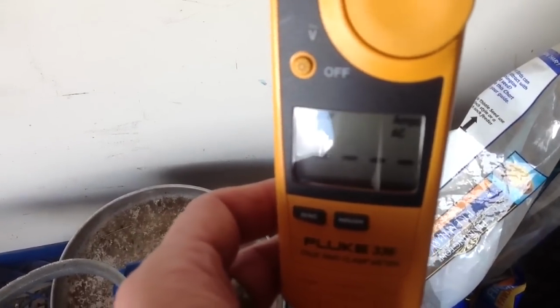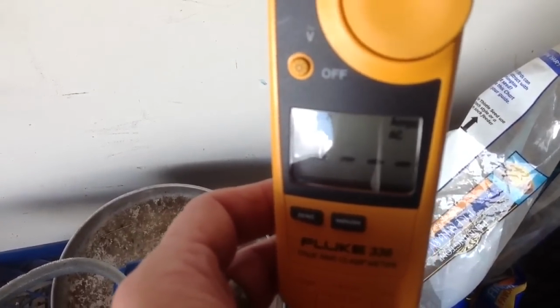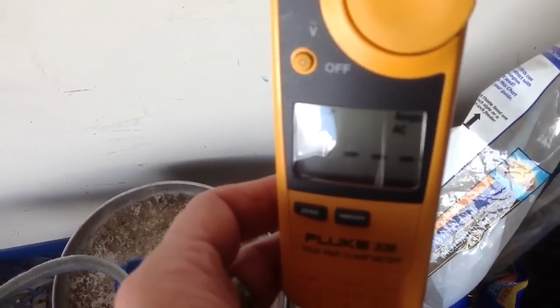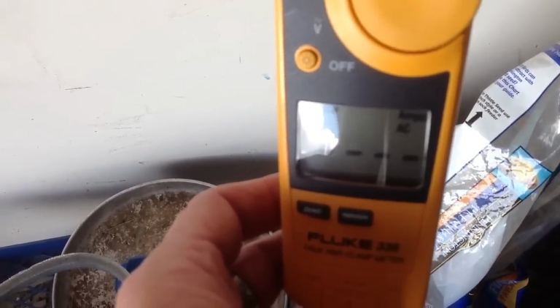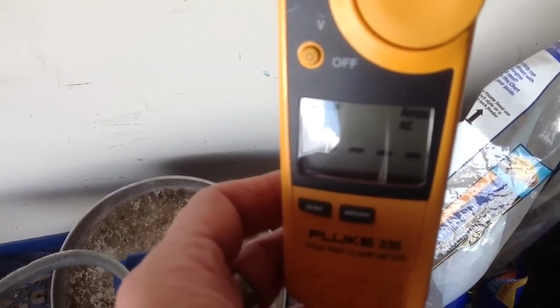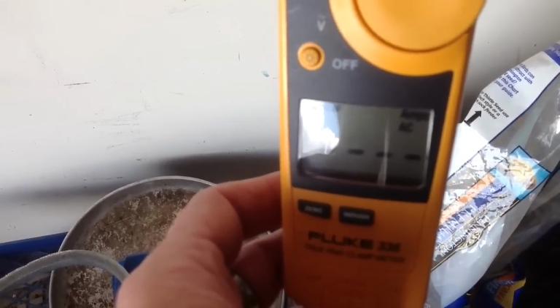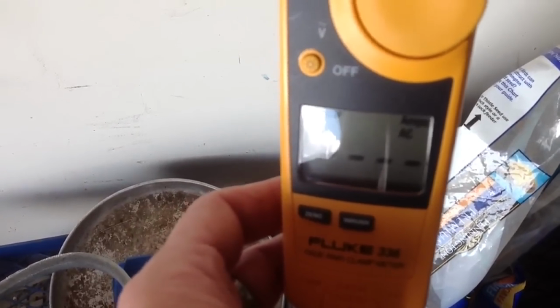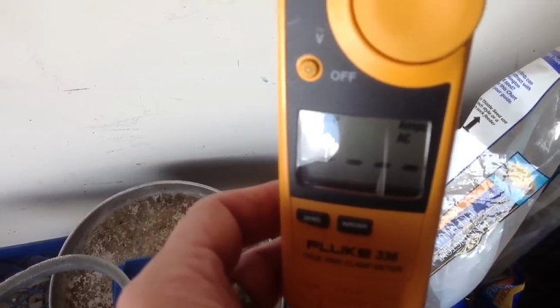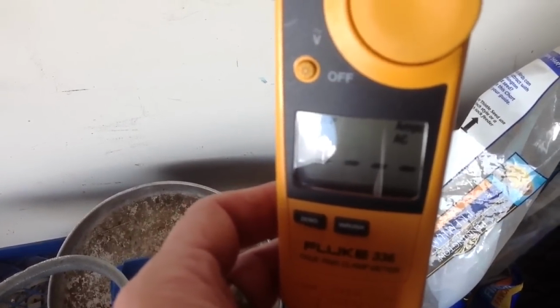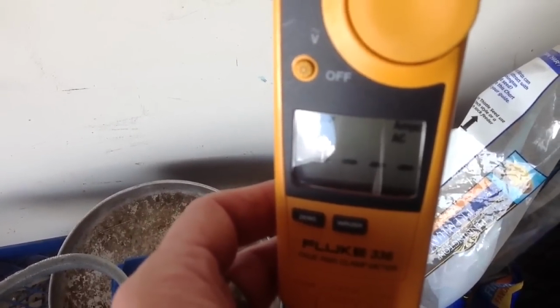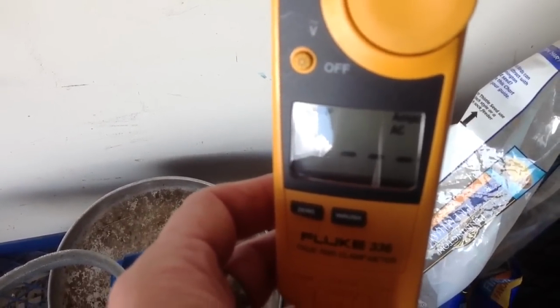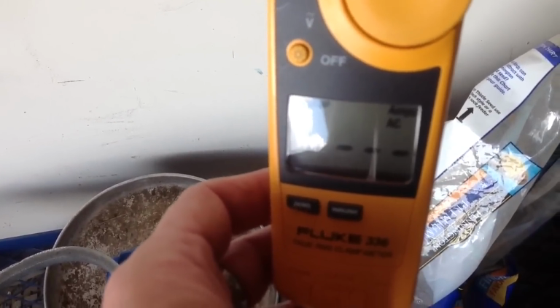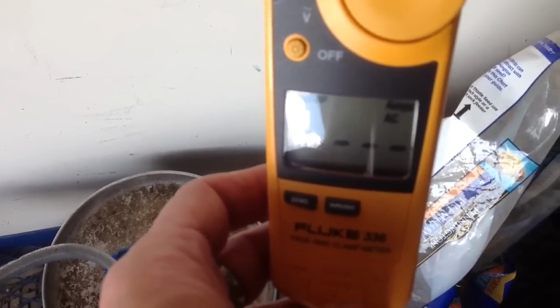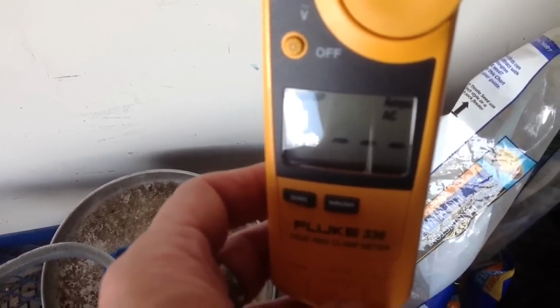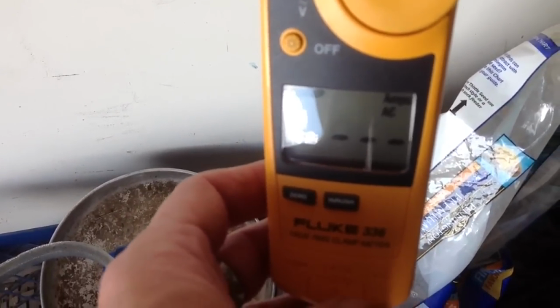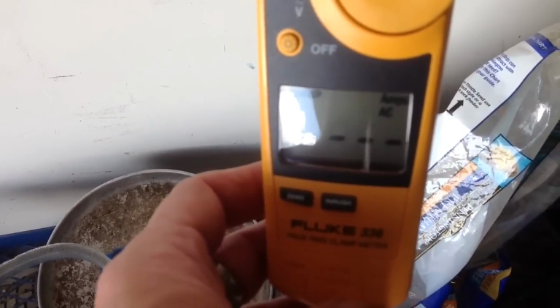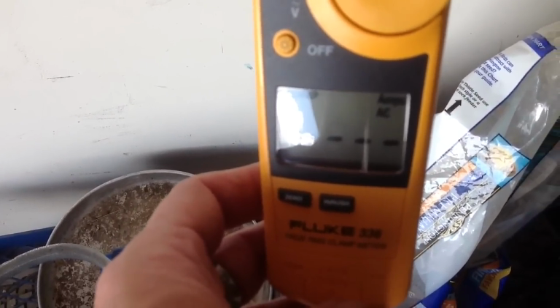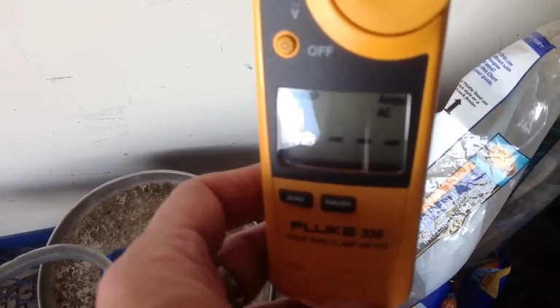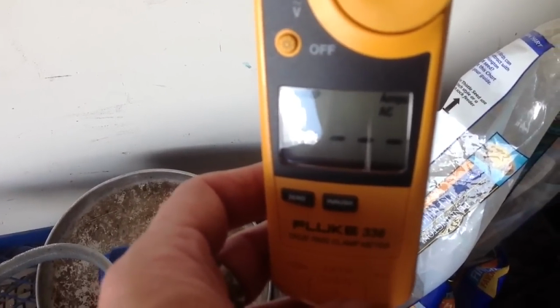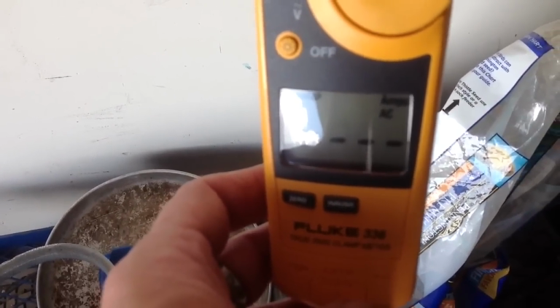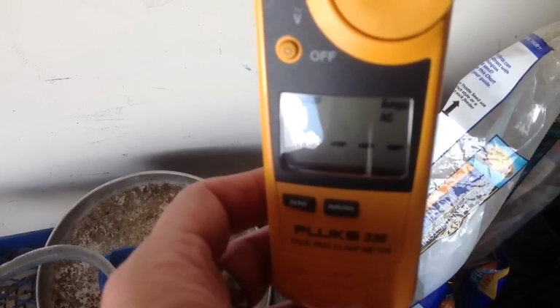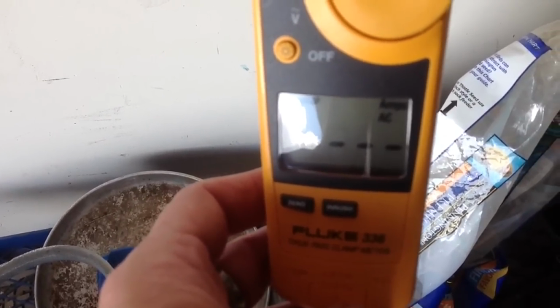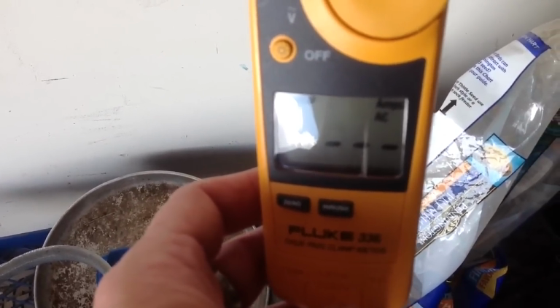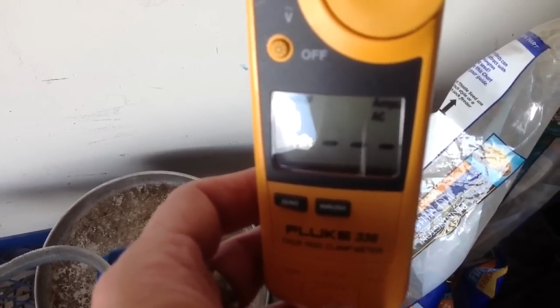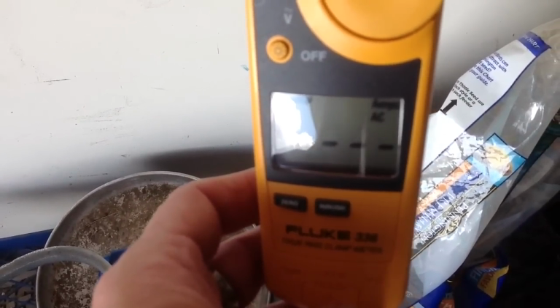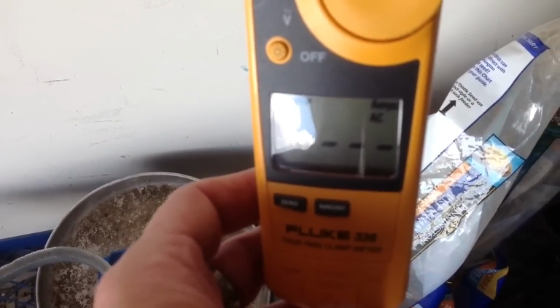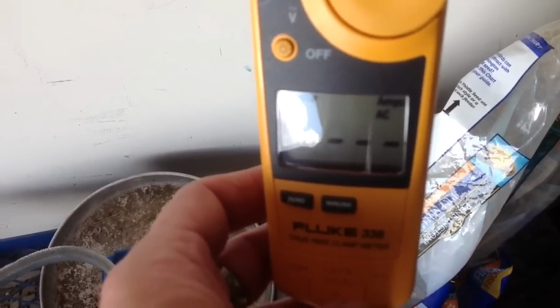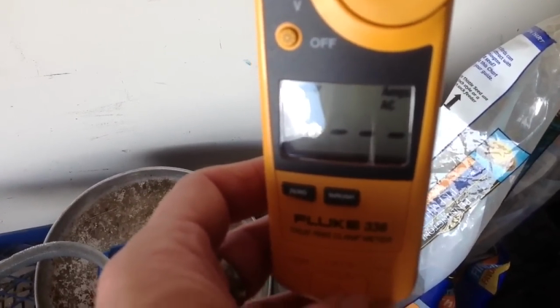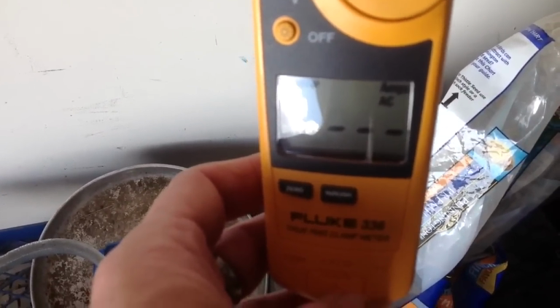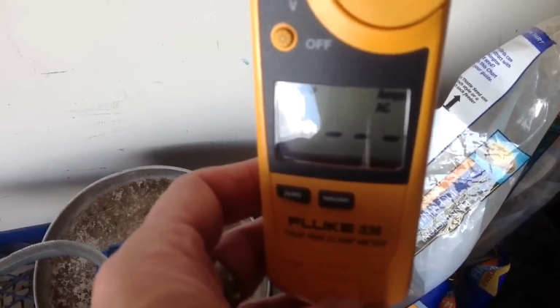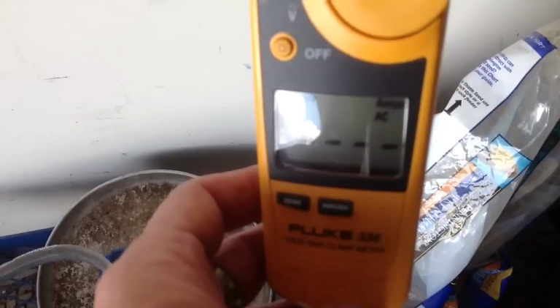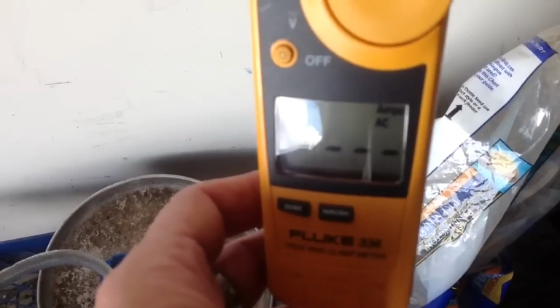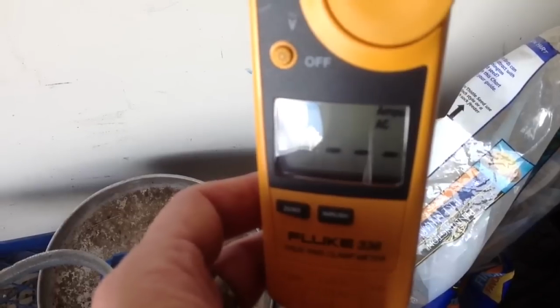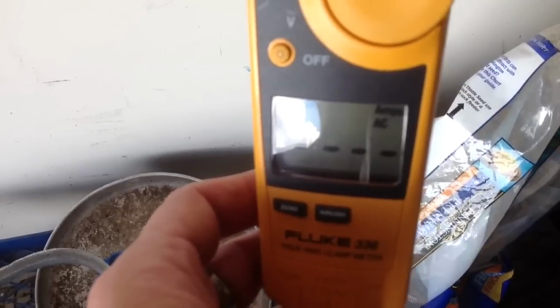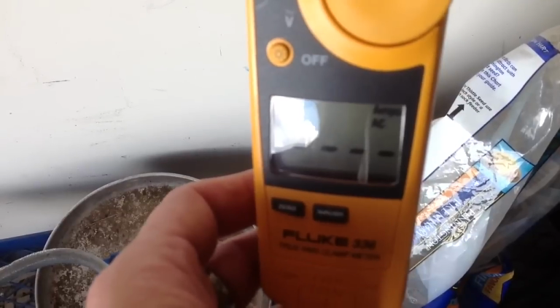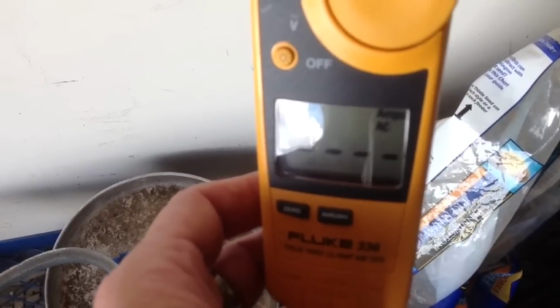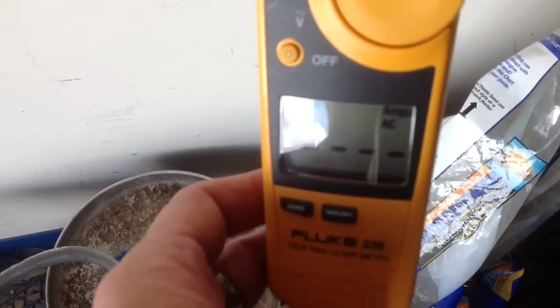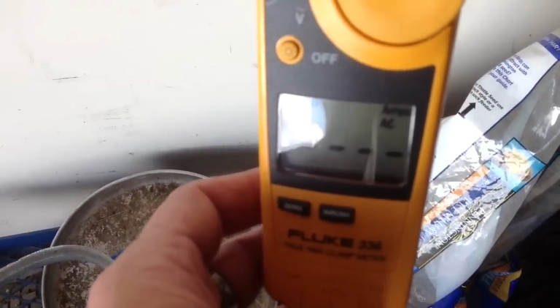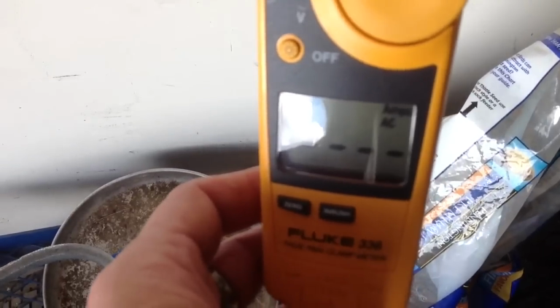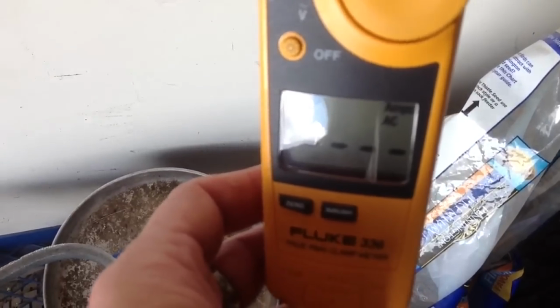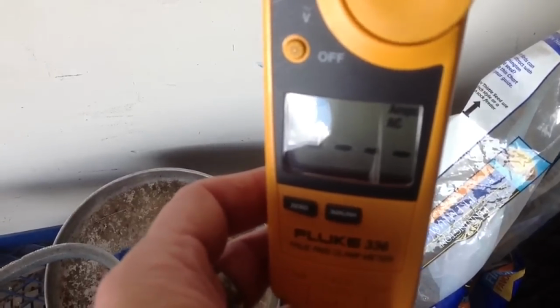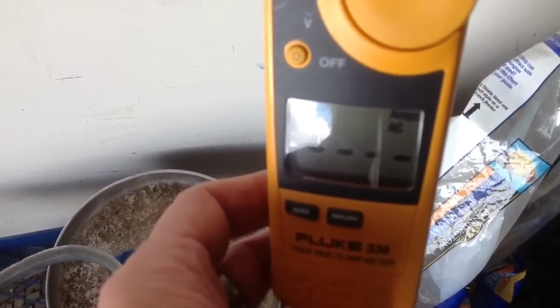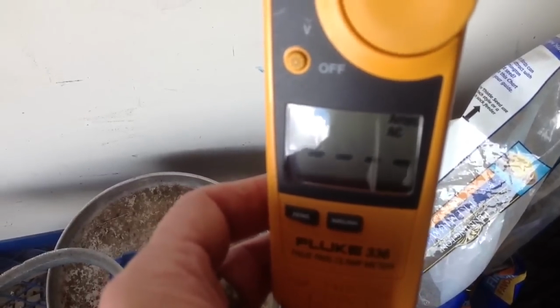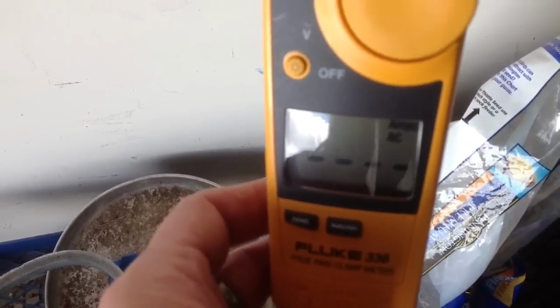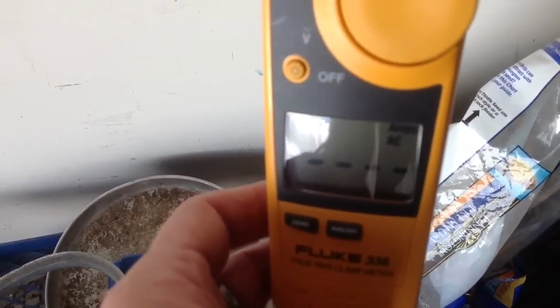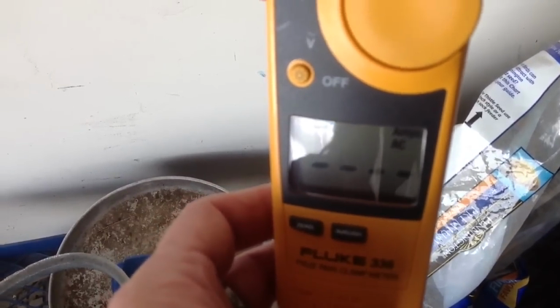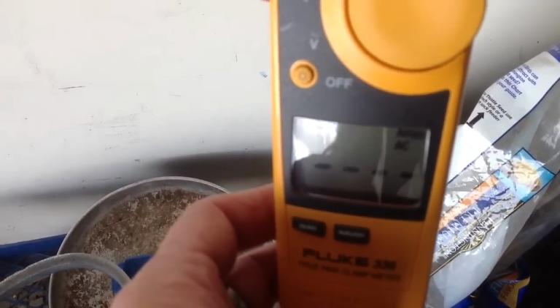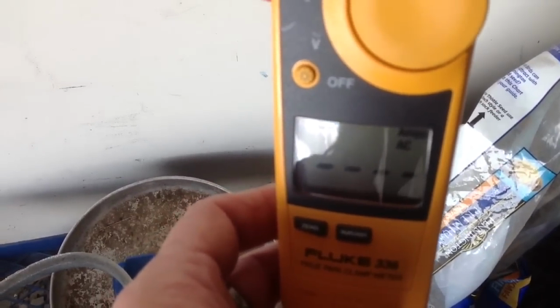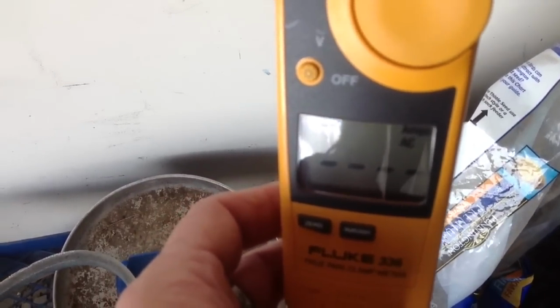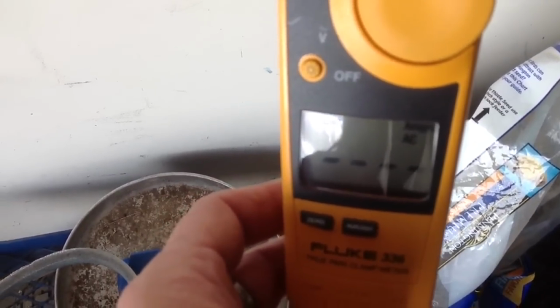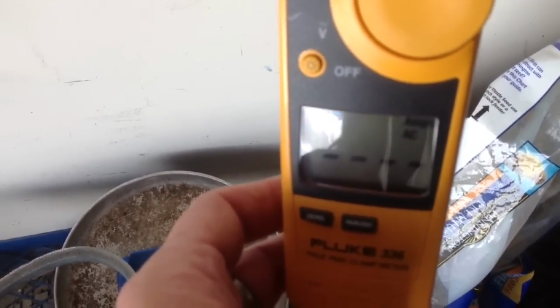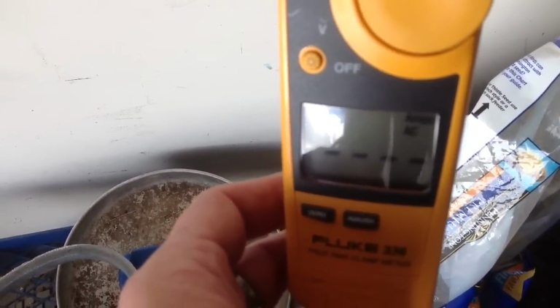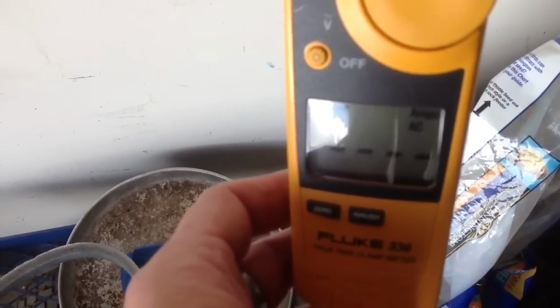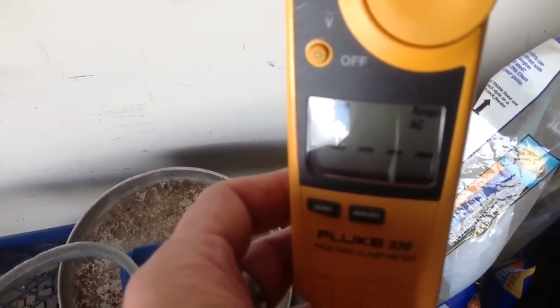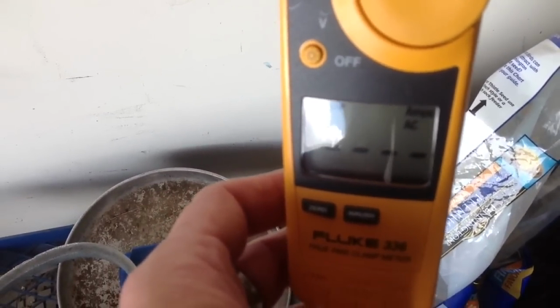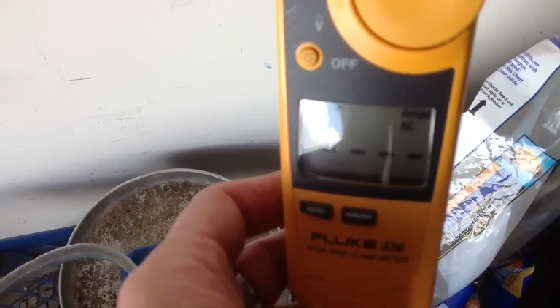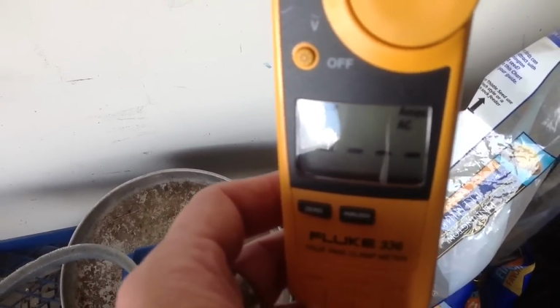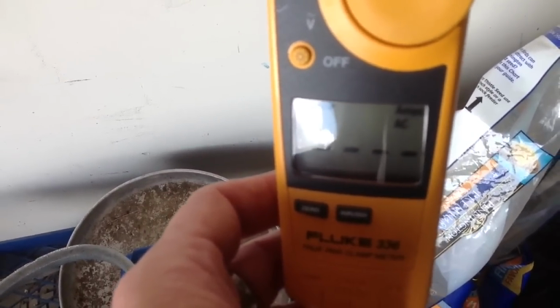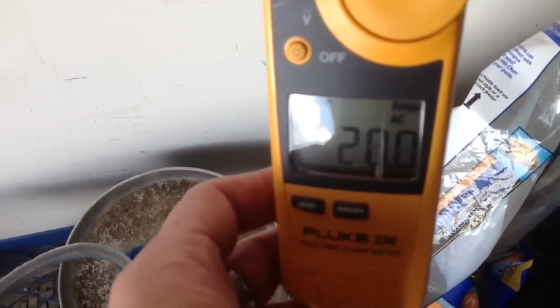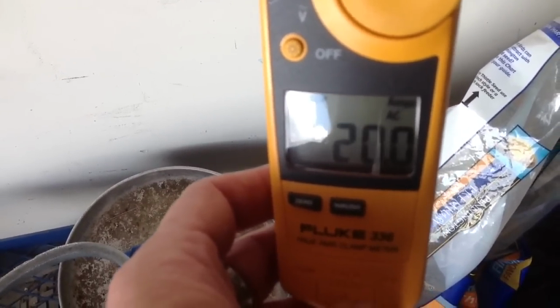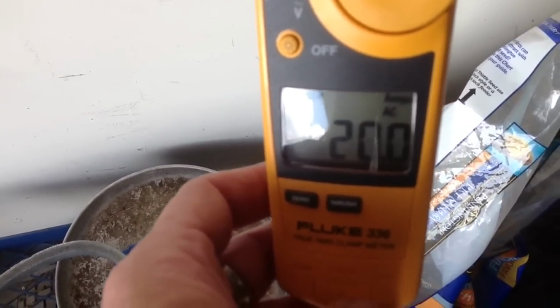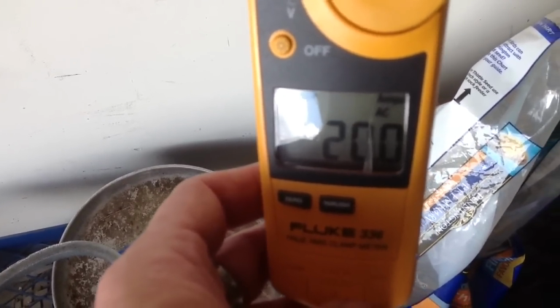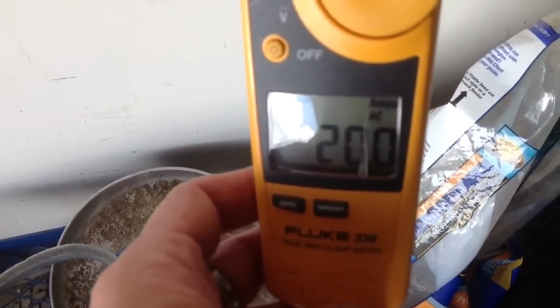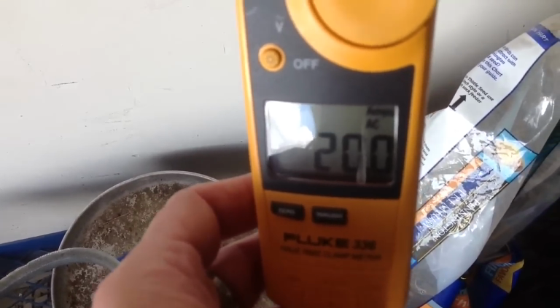The Honda EU2000 will definitely power up that 8,000 BTU air conditioner.